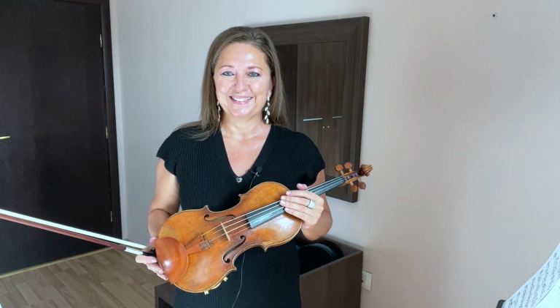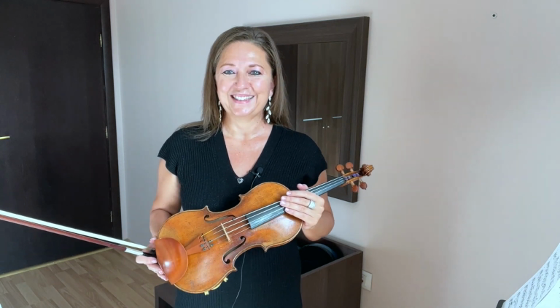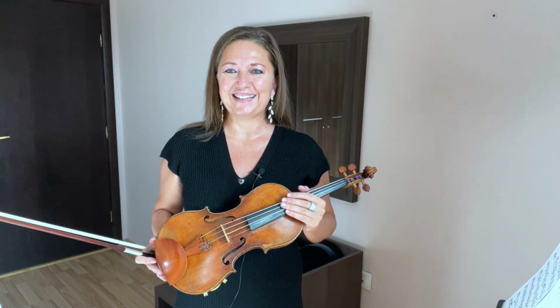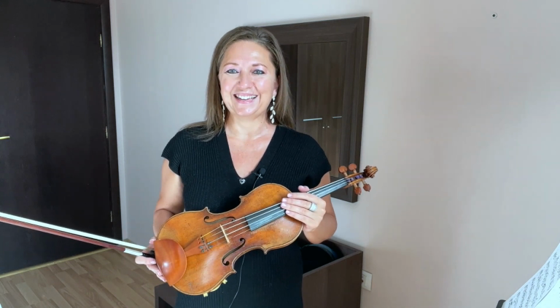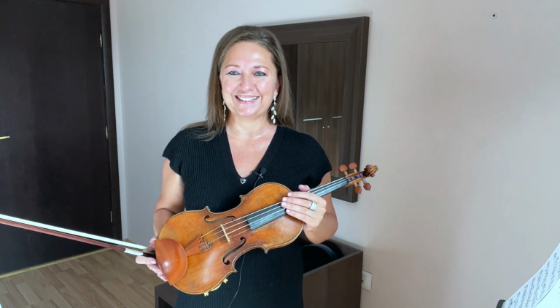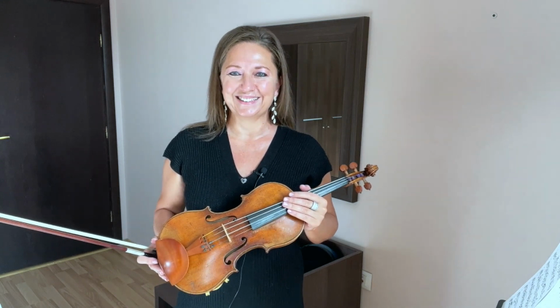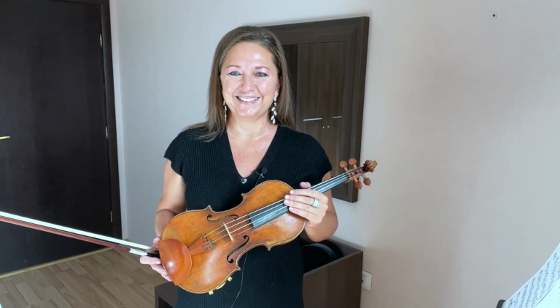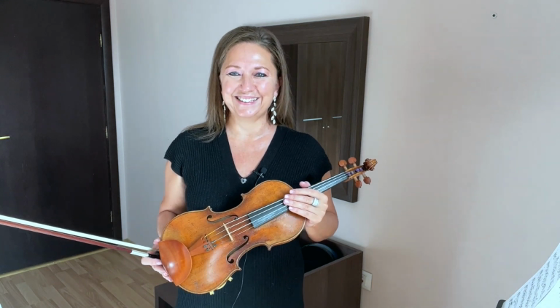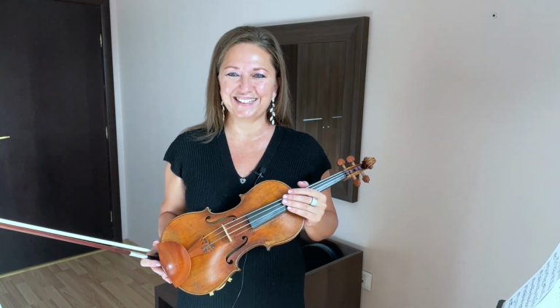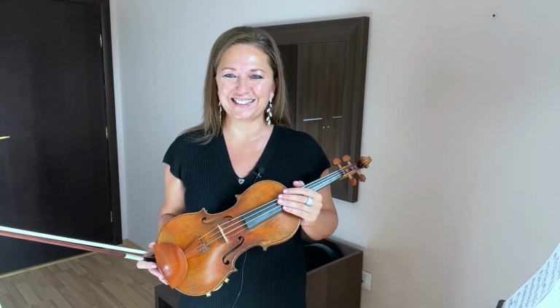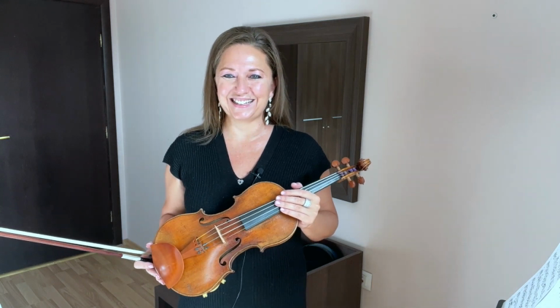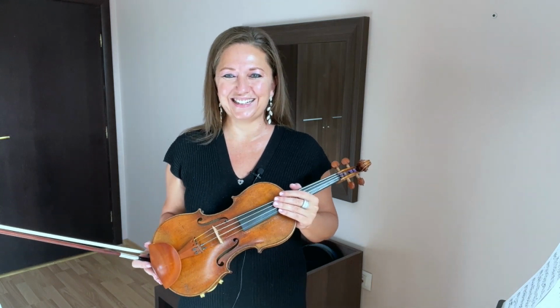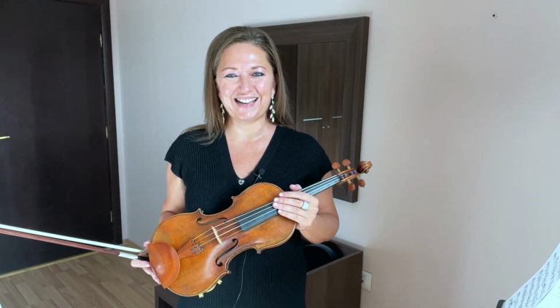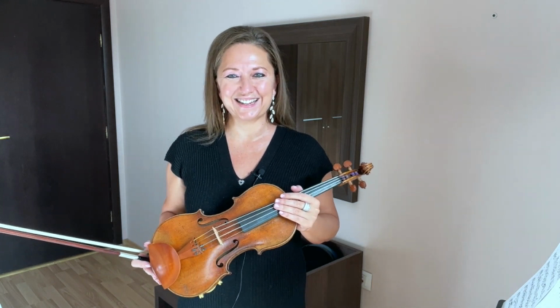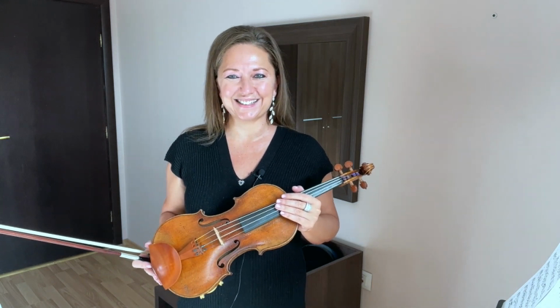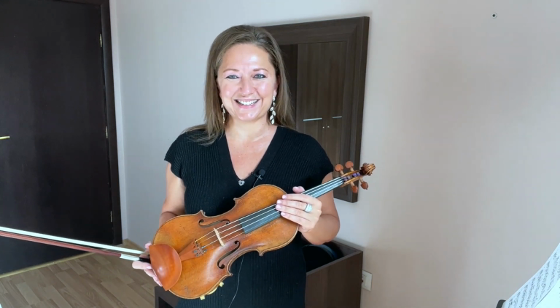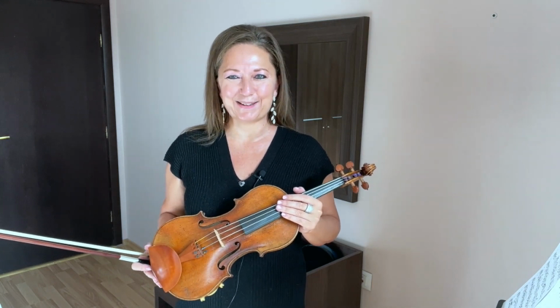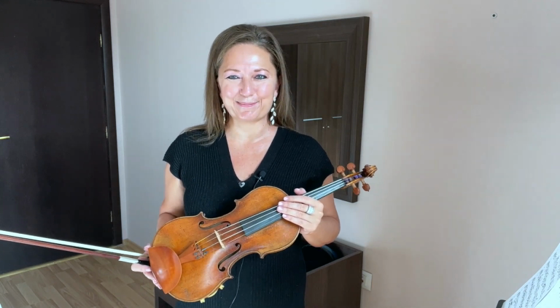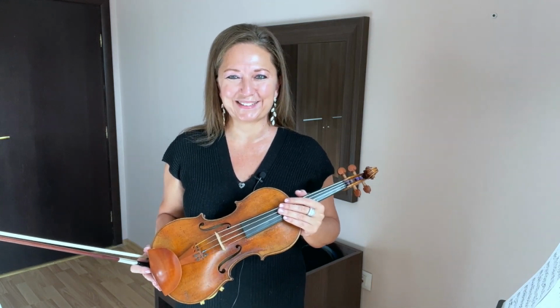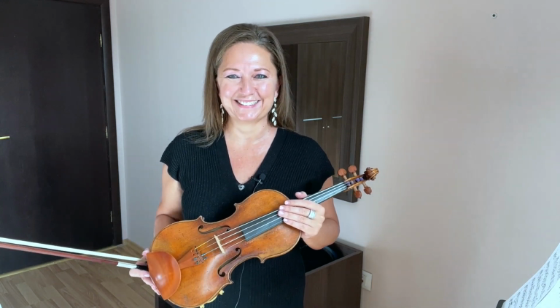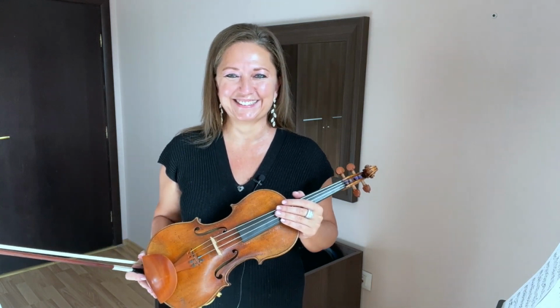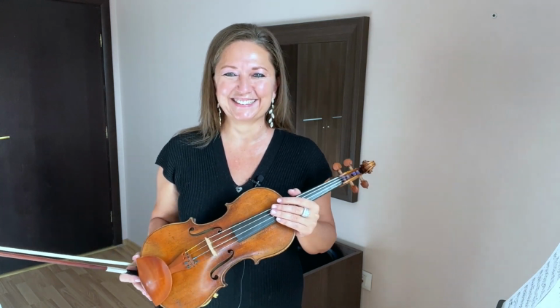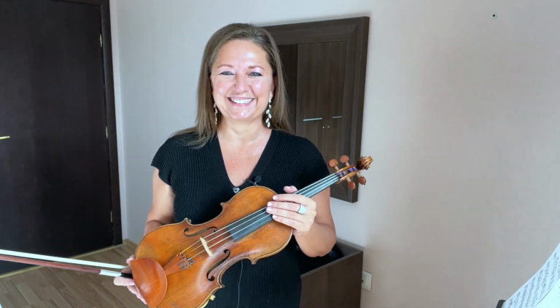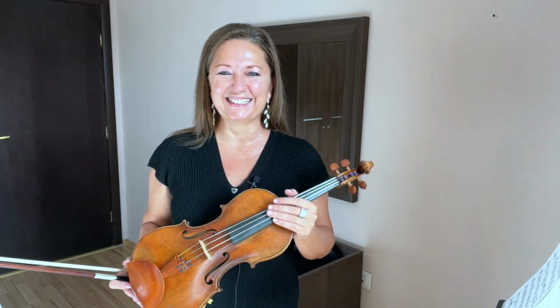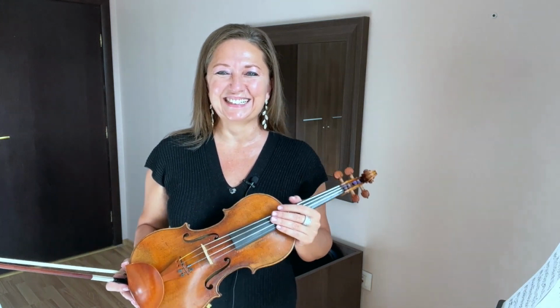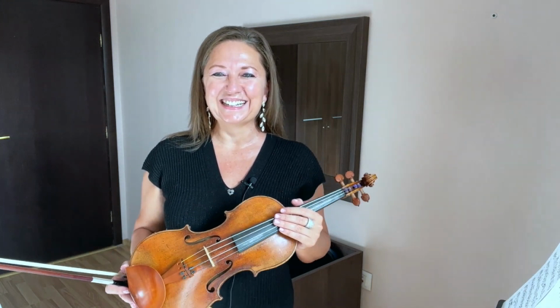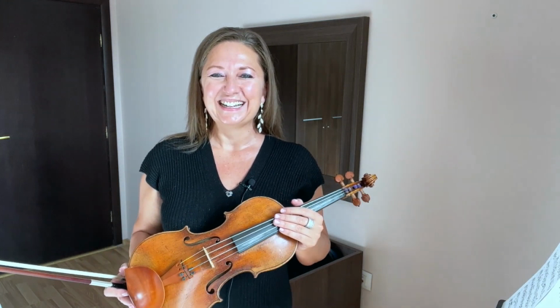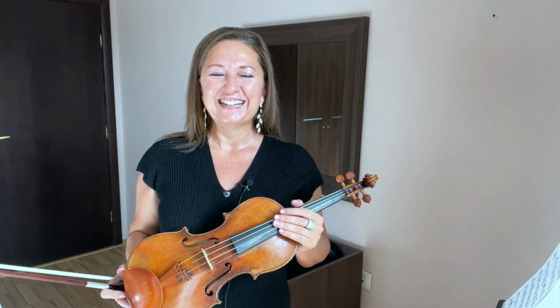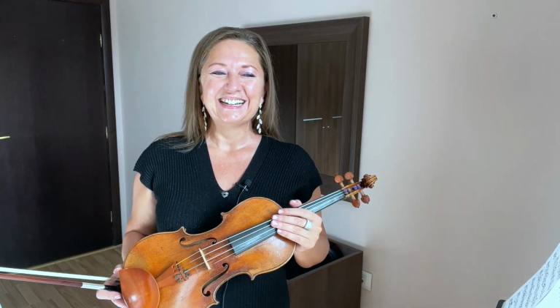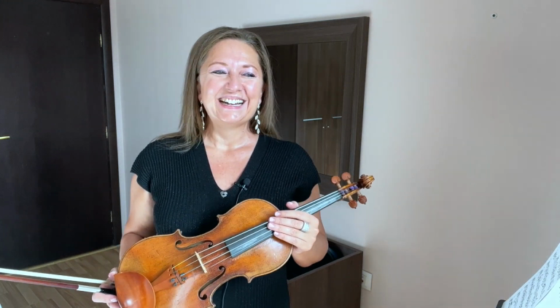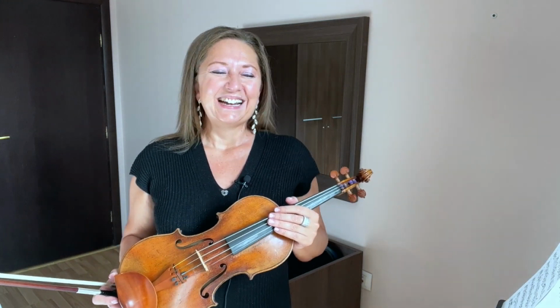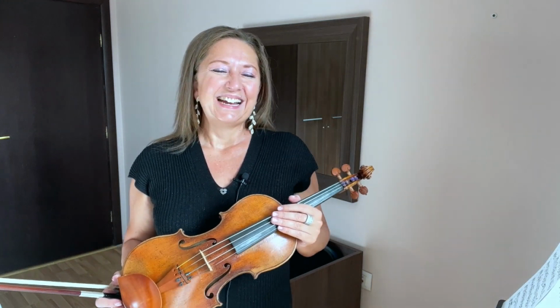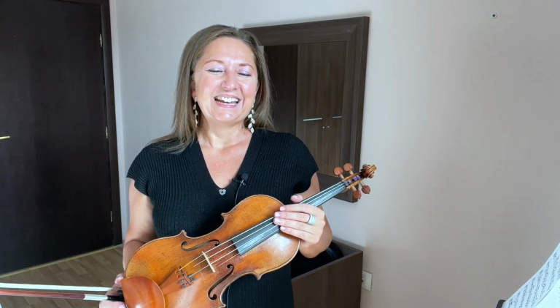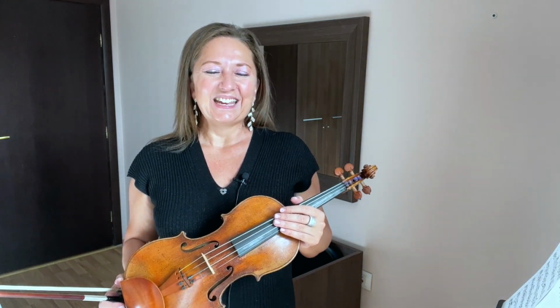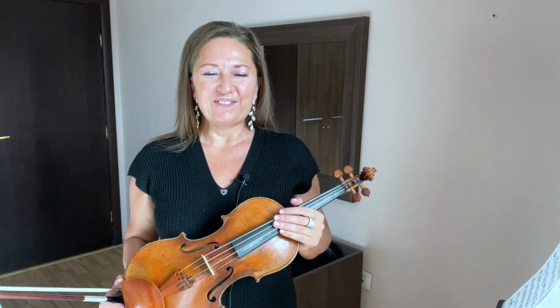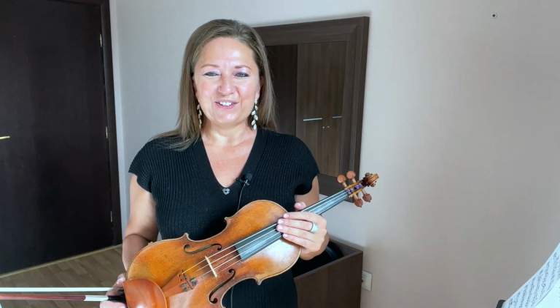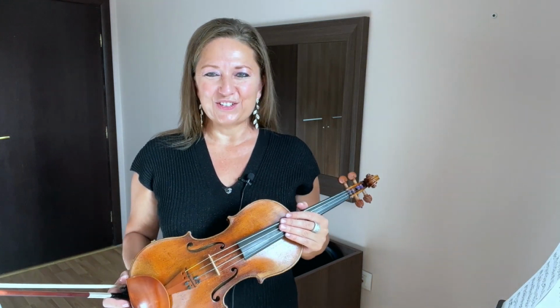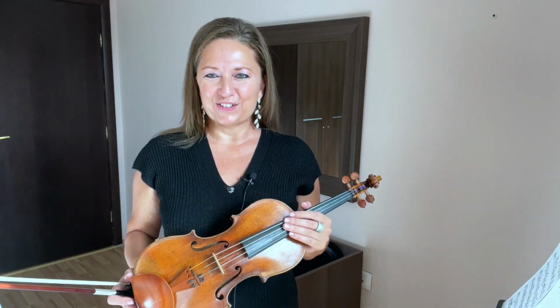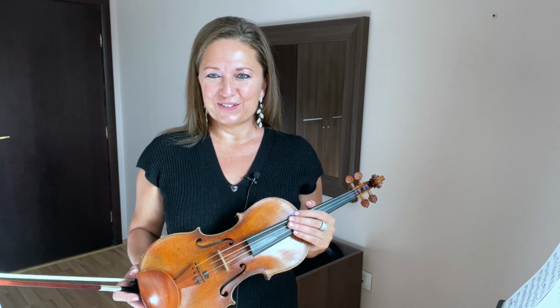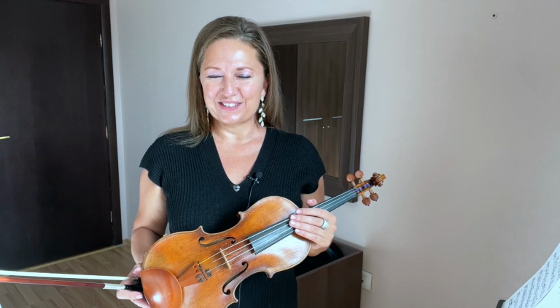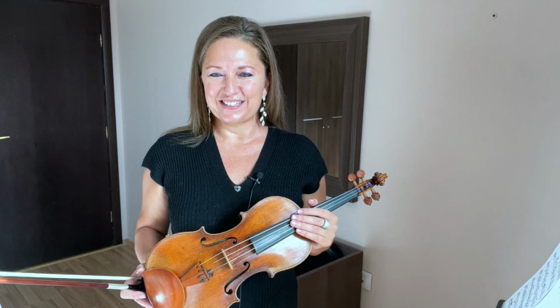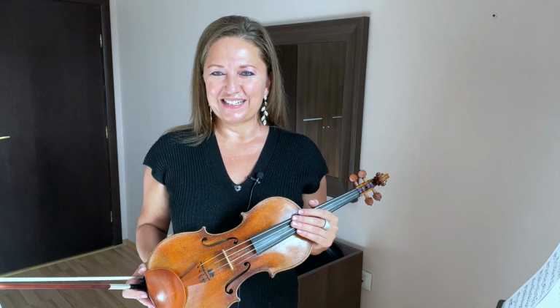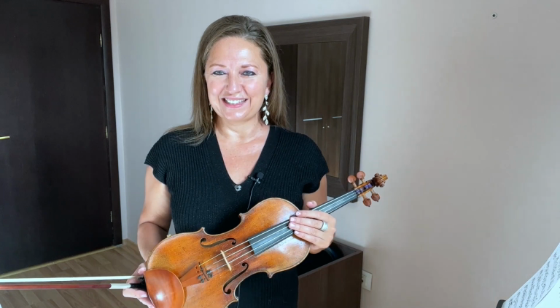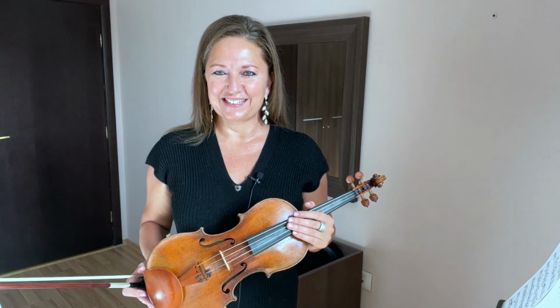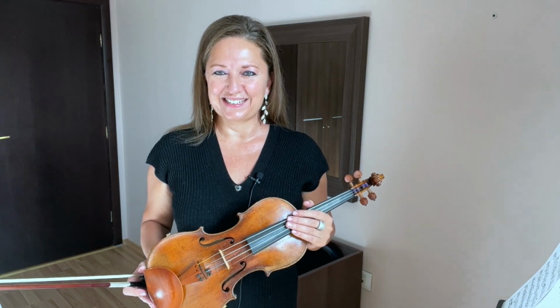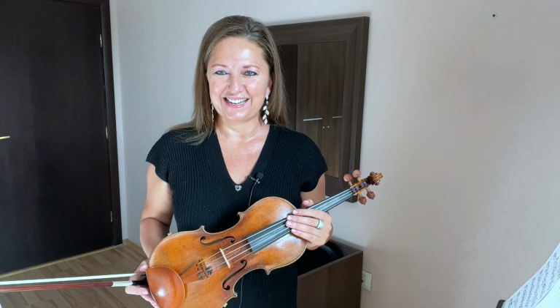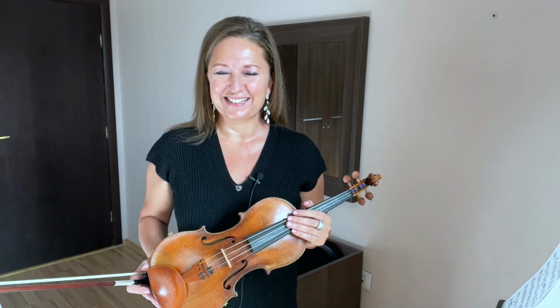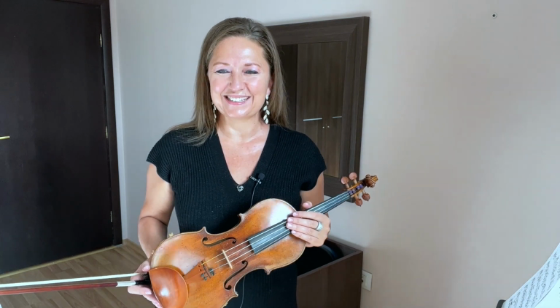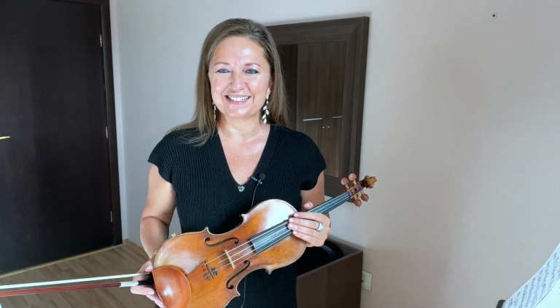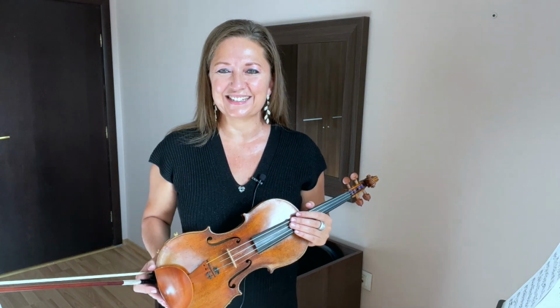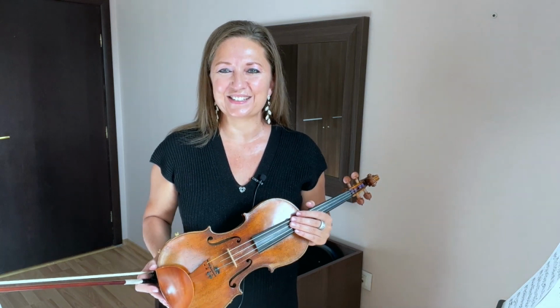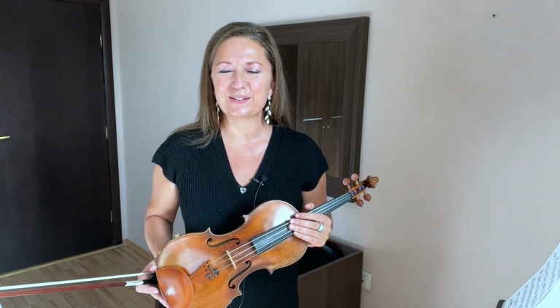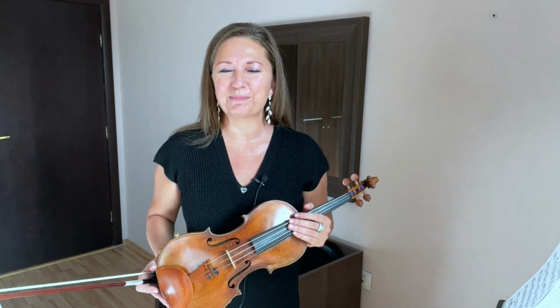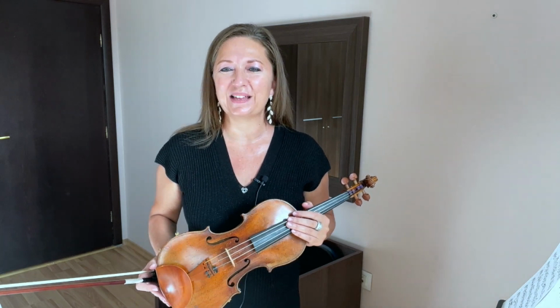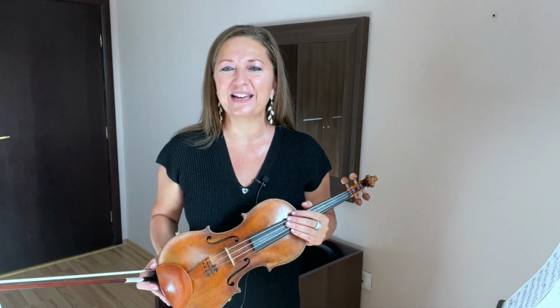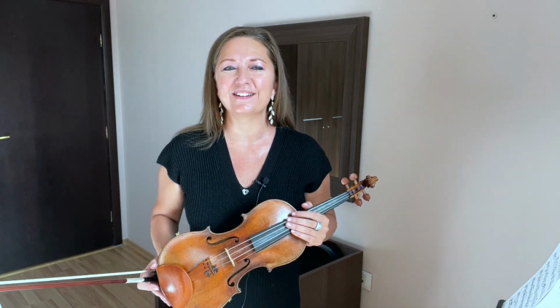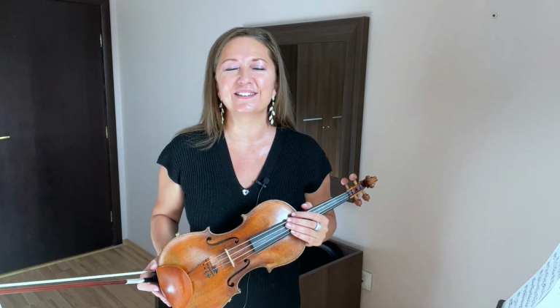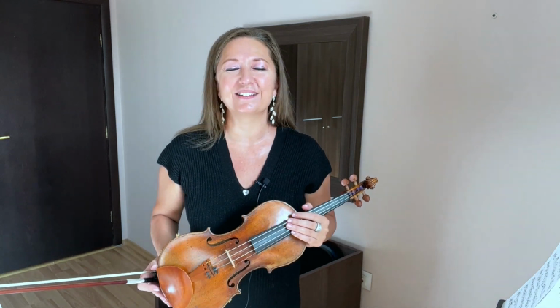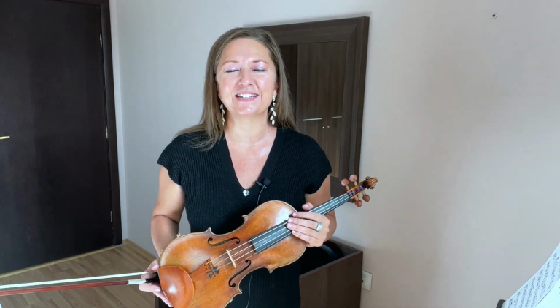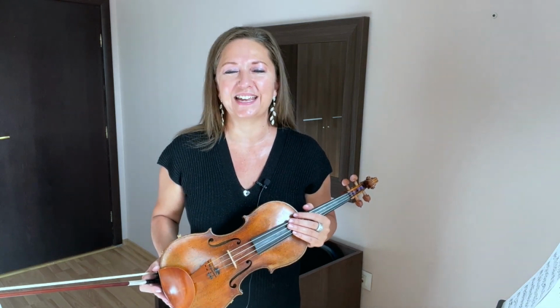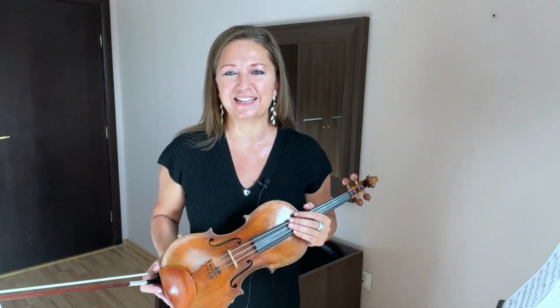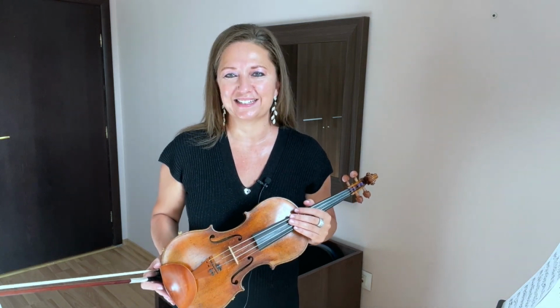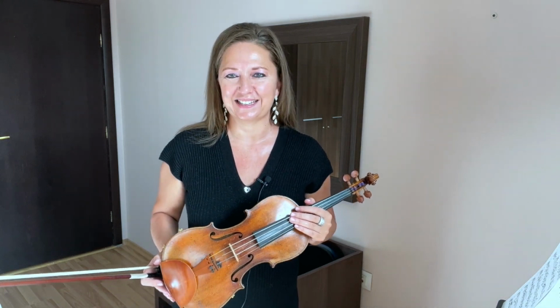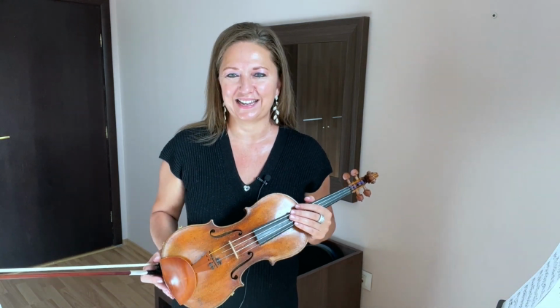Then the next step, if you choose to take this challenge, is to apply your left hand to that.